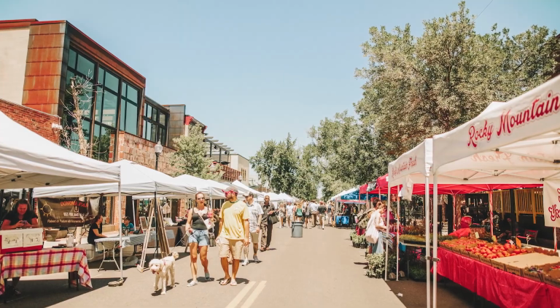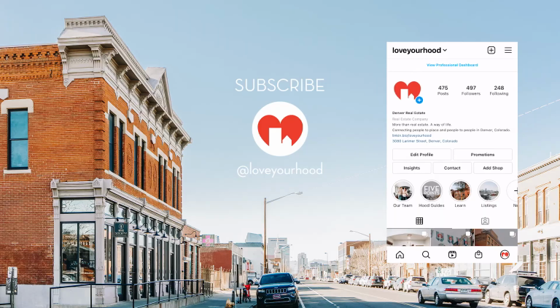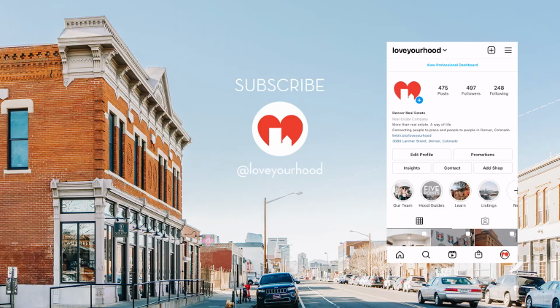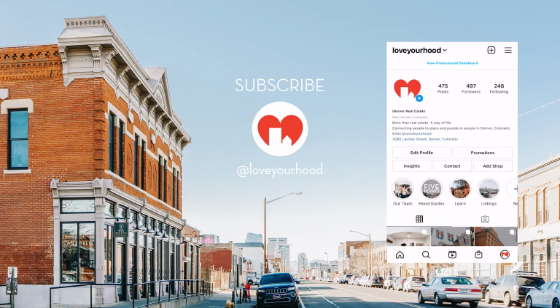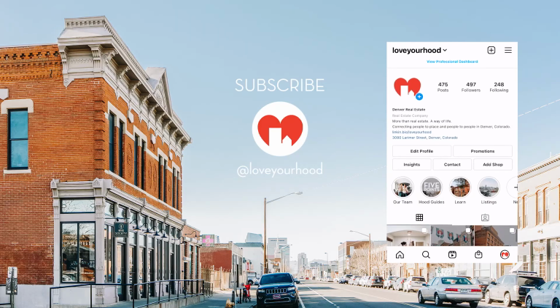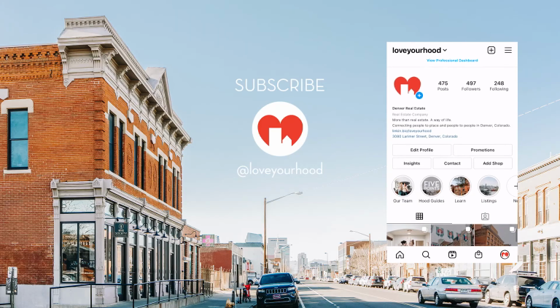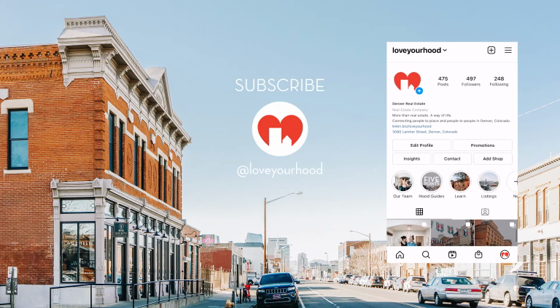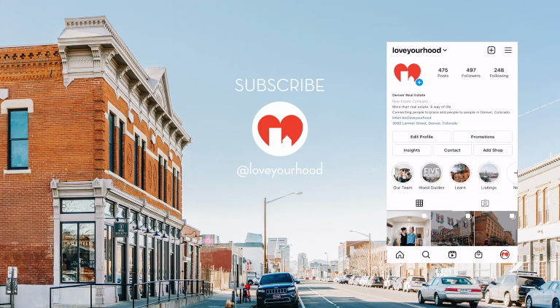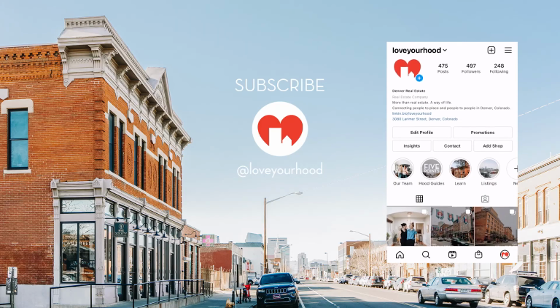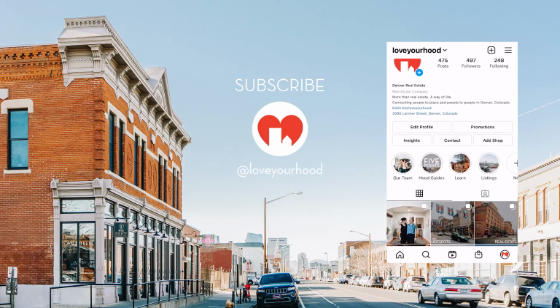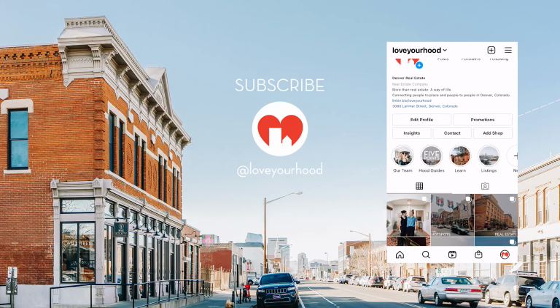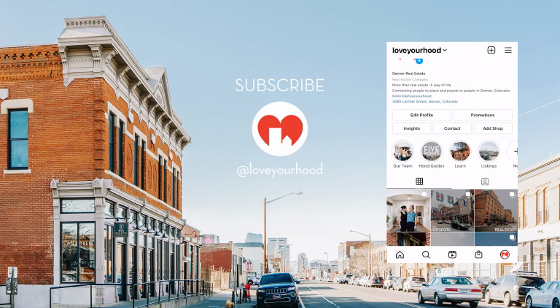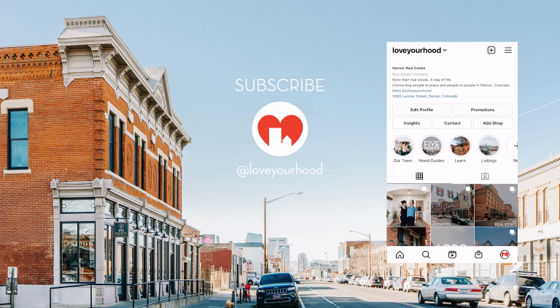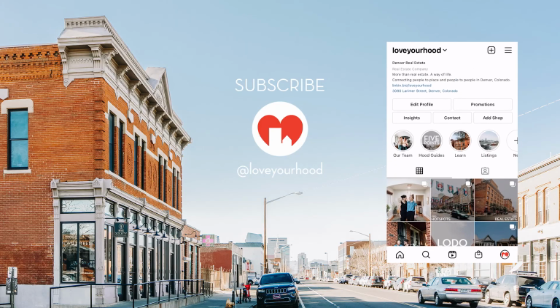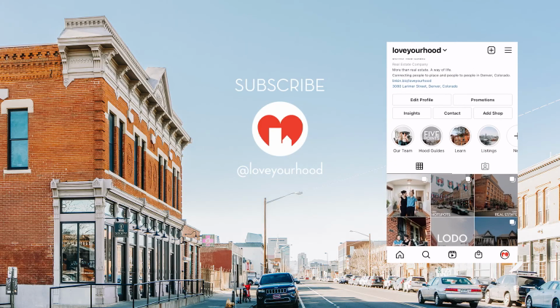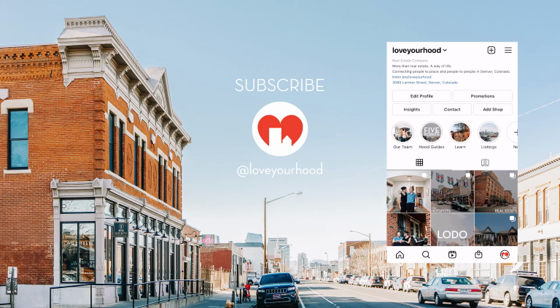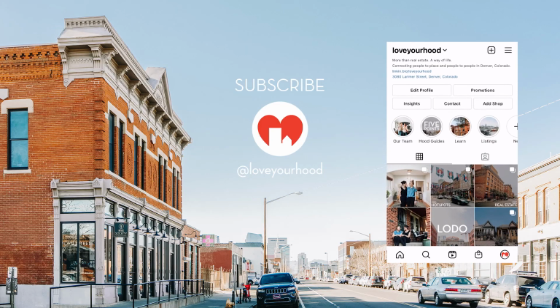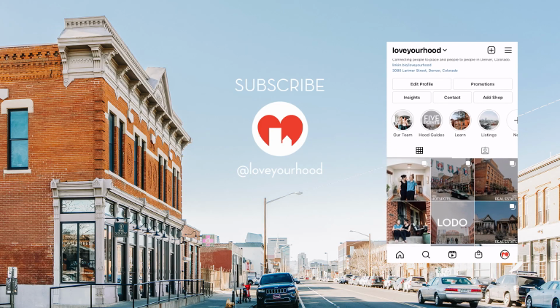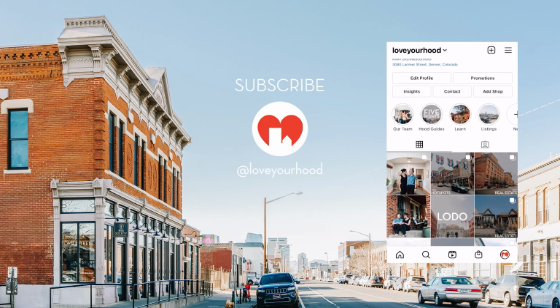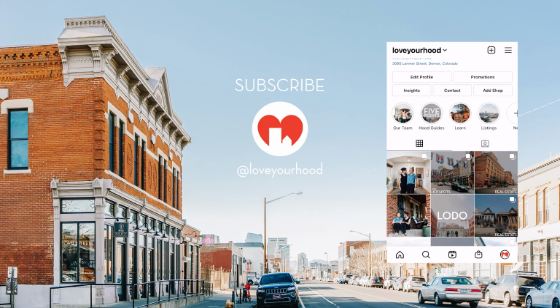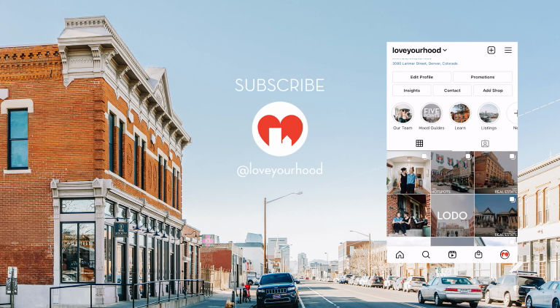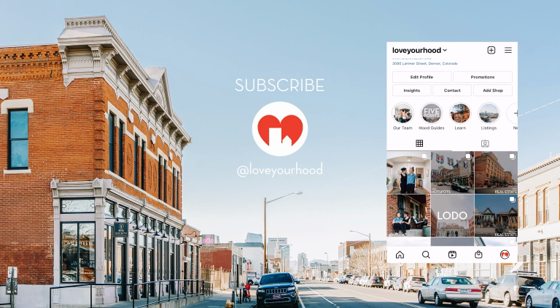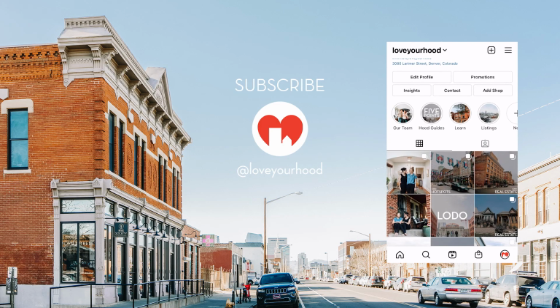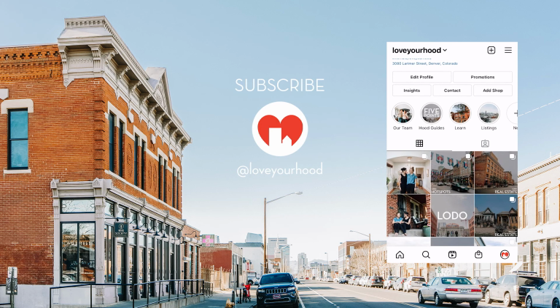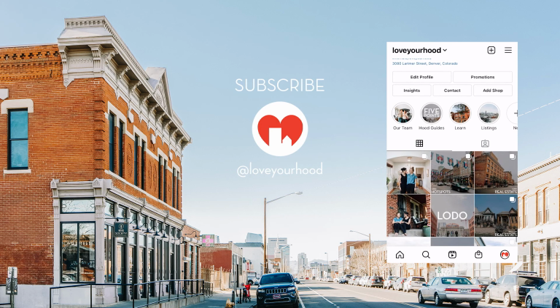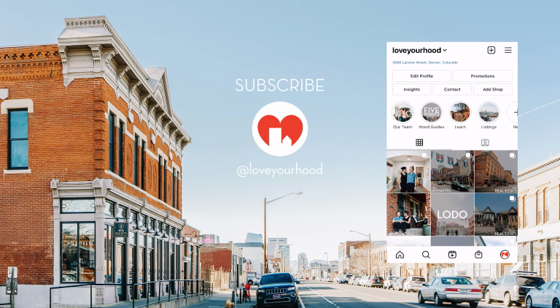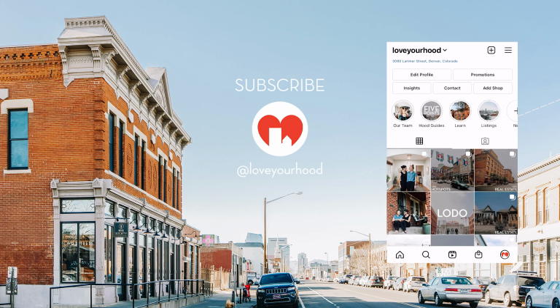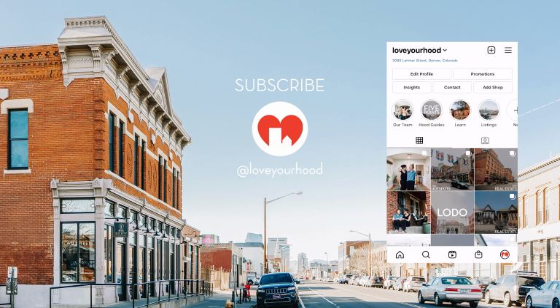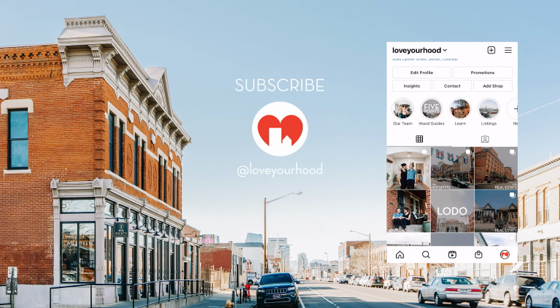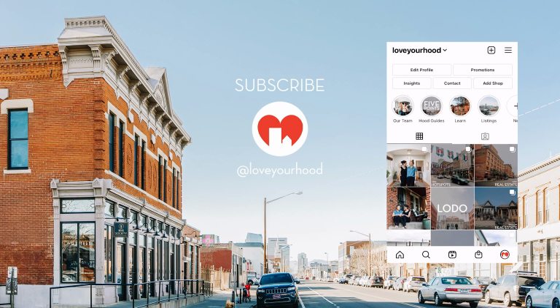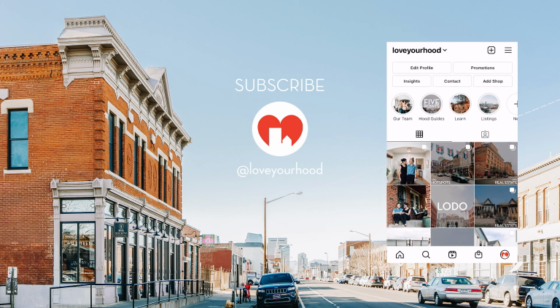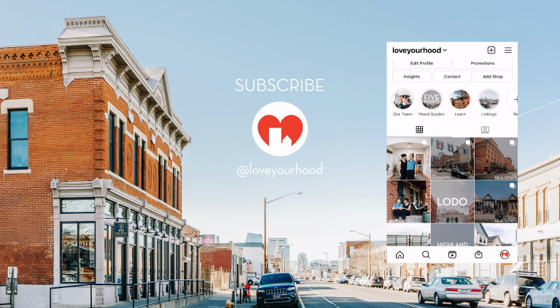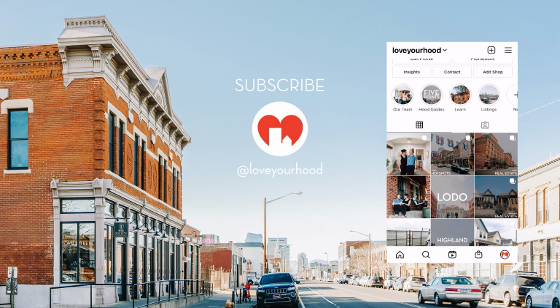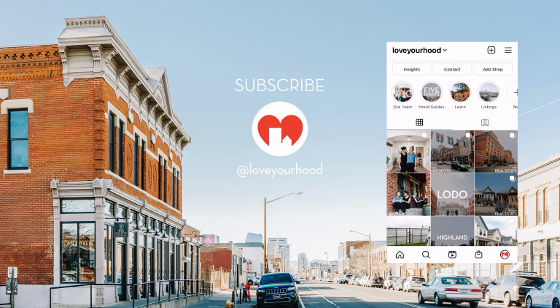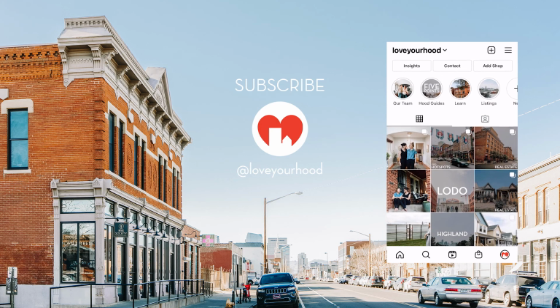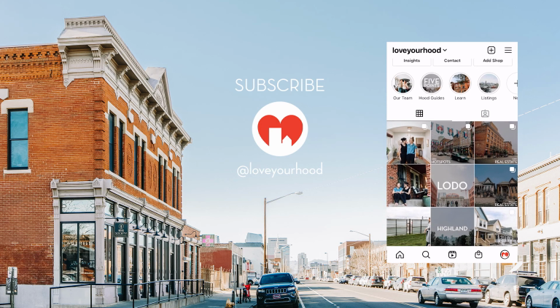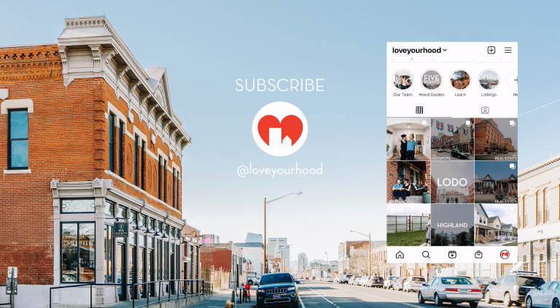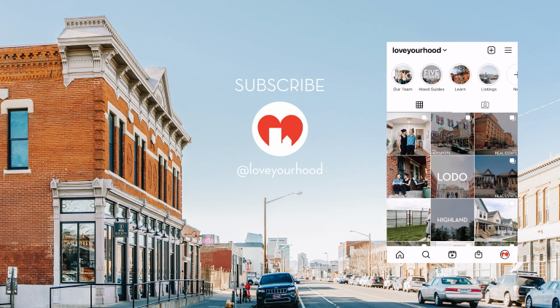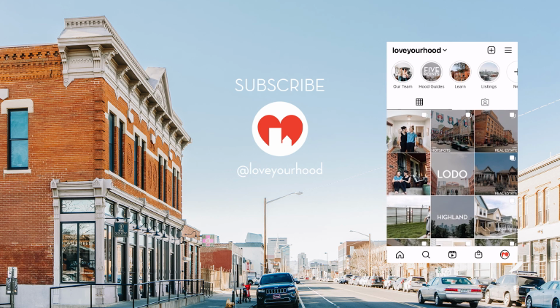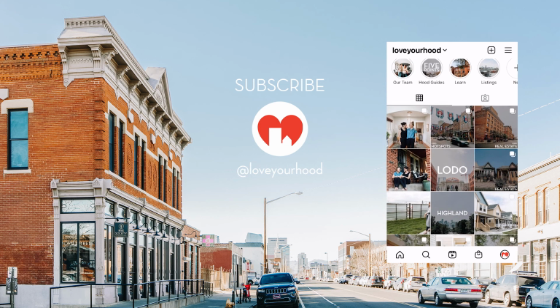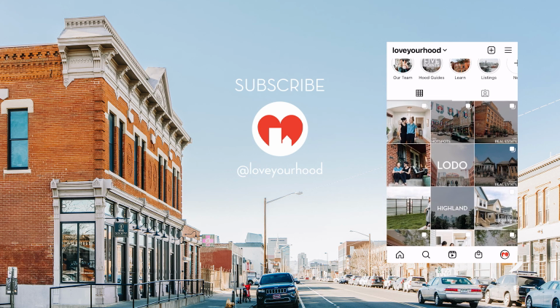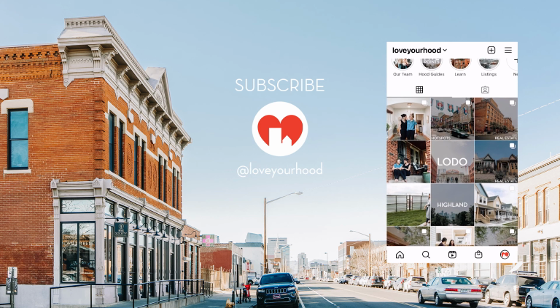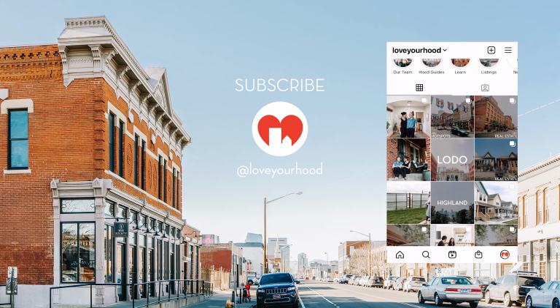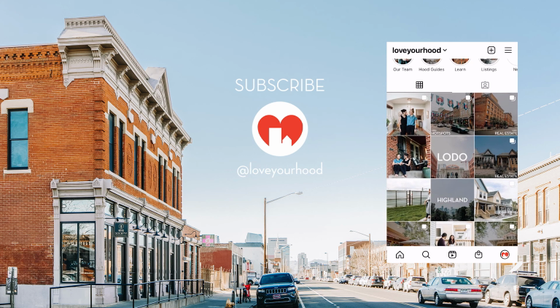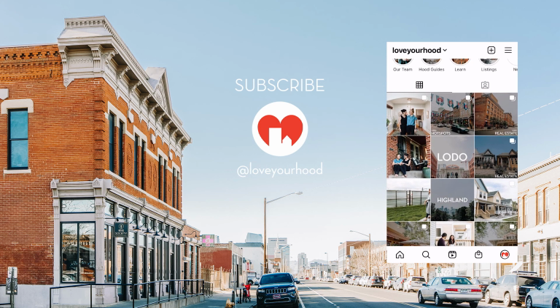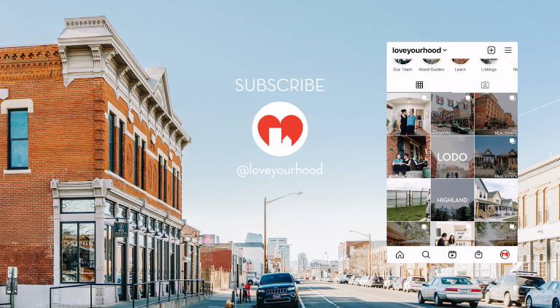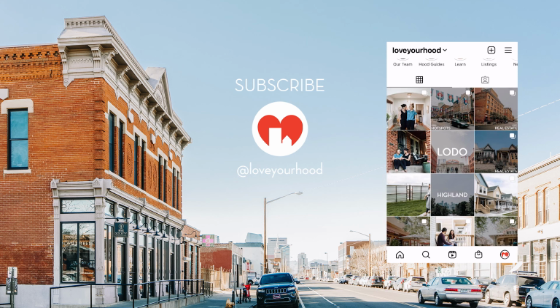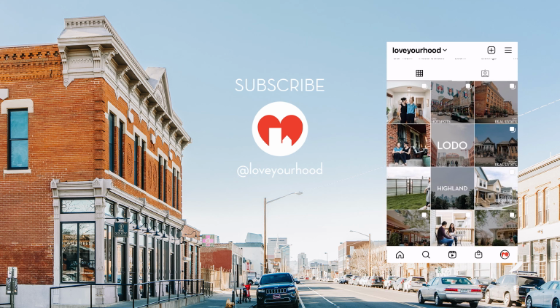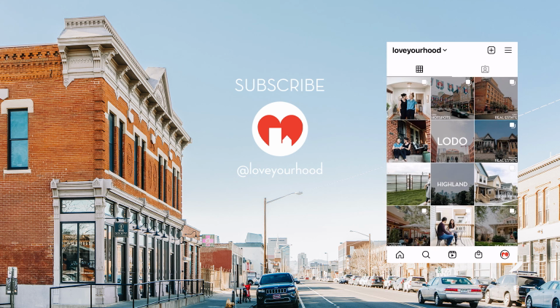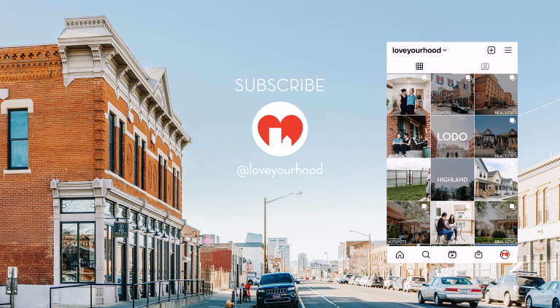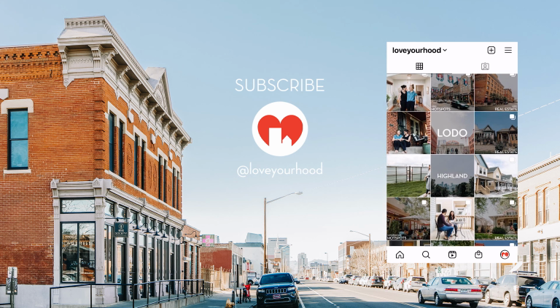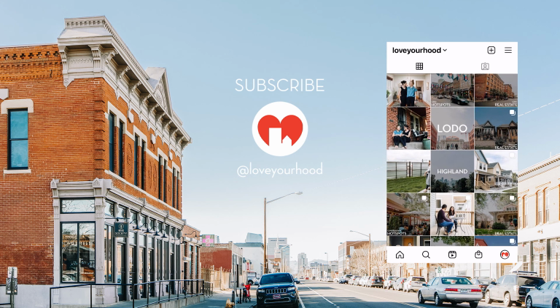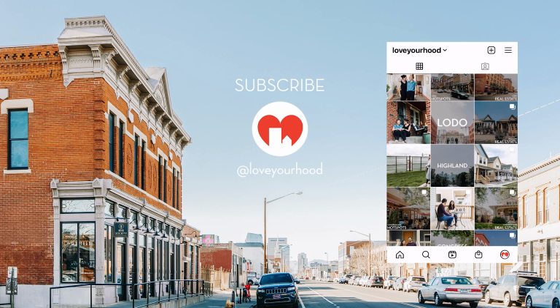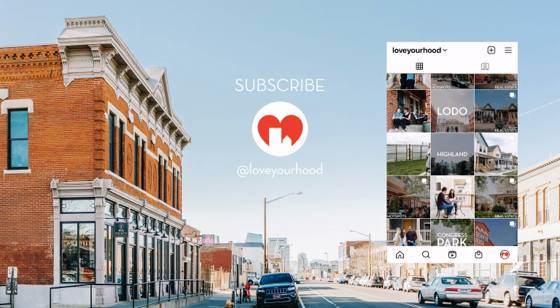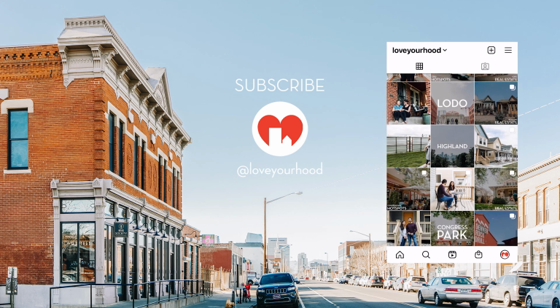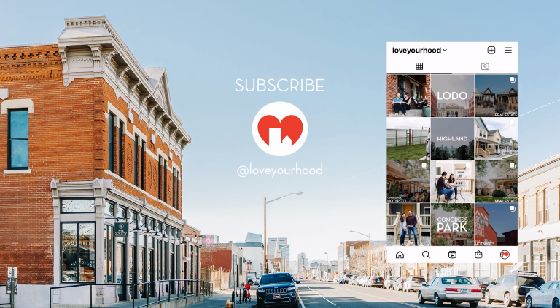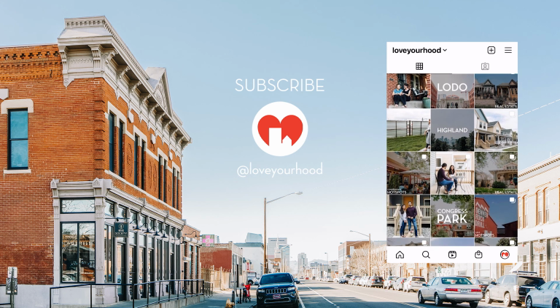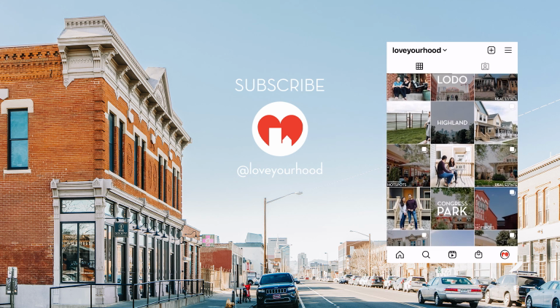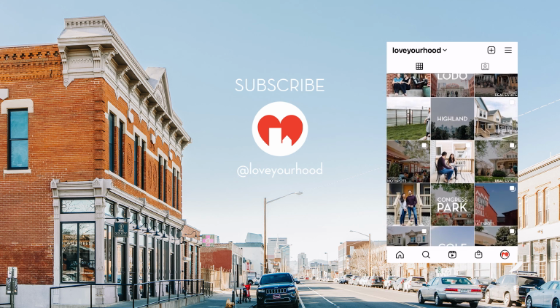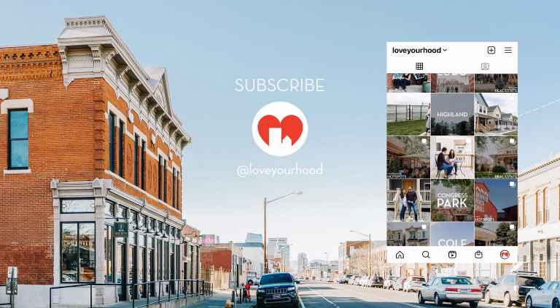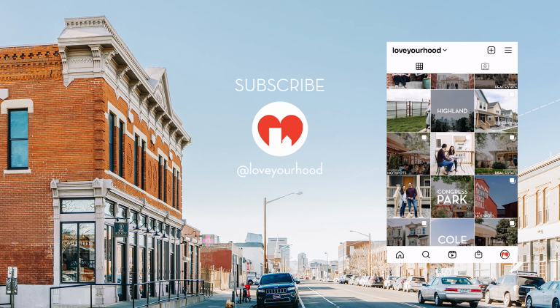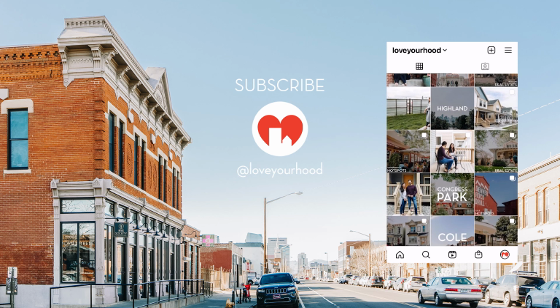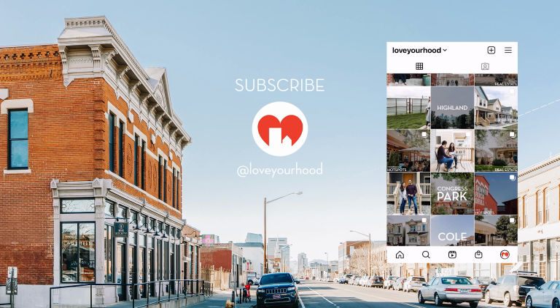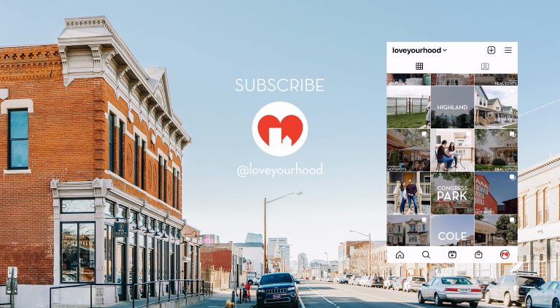For more Denver neighborhood guides and for all things Denver real estate, subscribe to our channel and follow us at Love Your Hood on Facebook and Instagram.